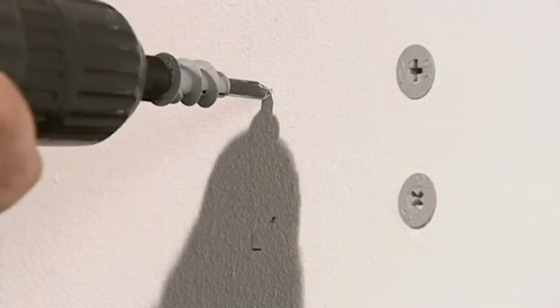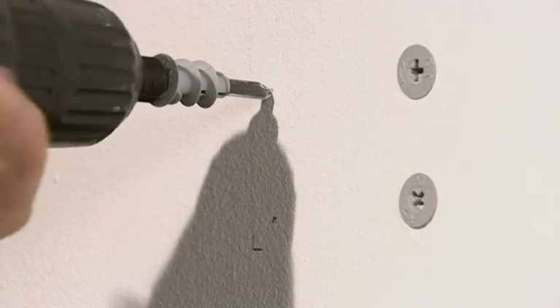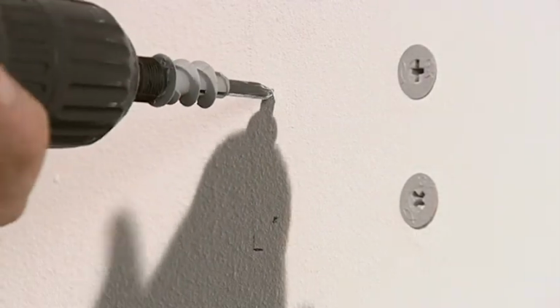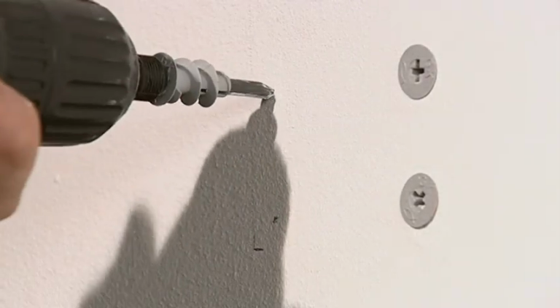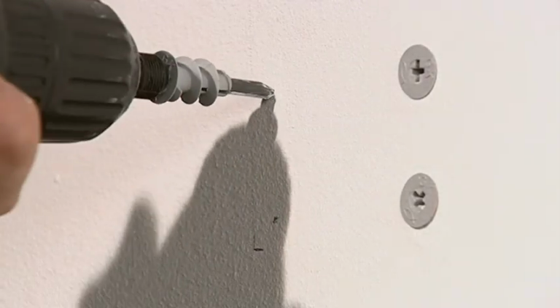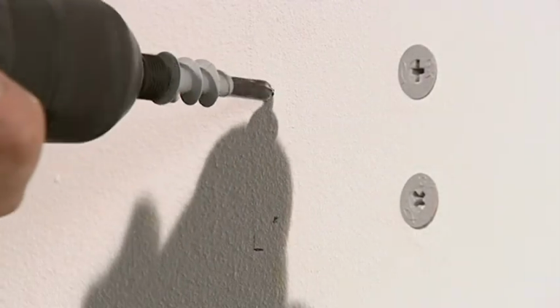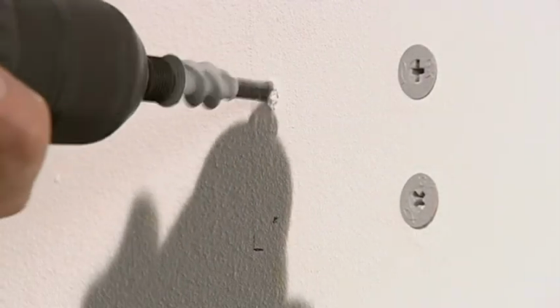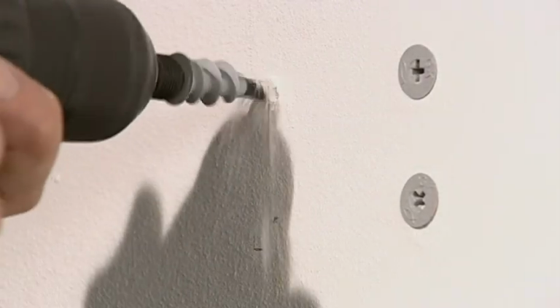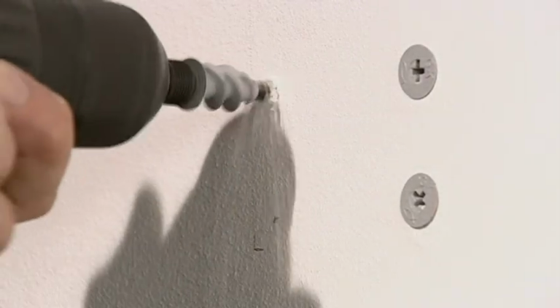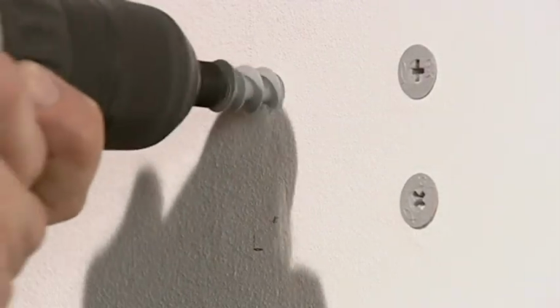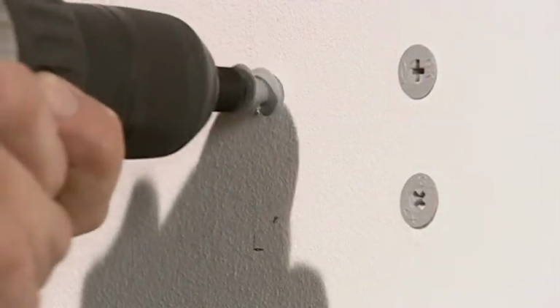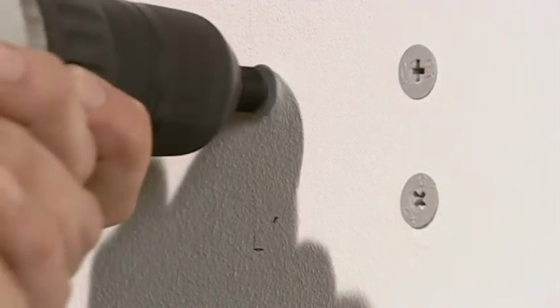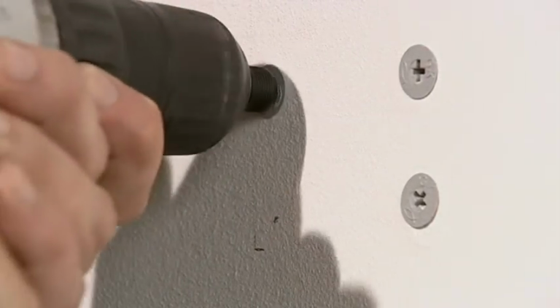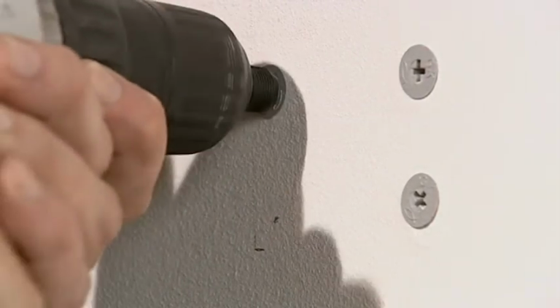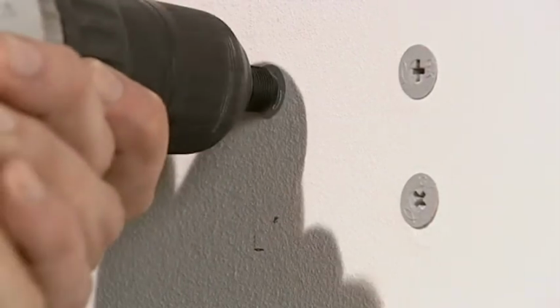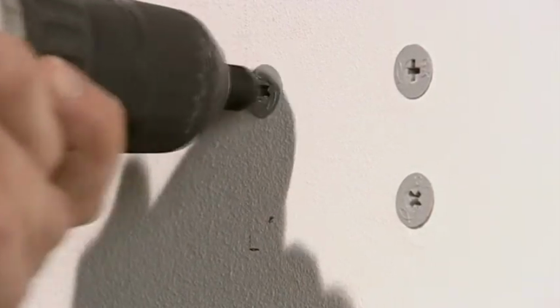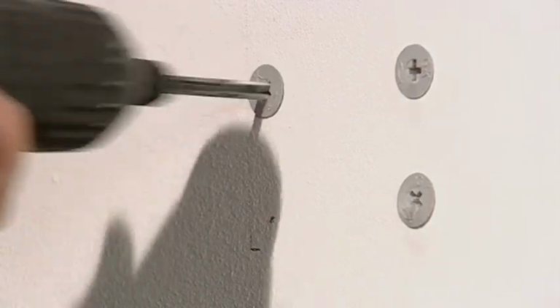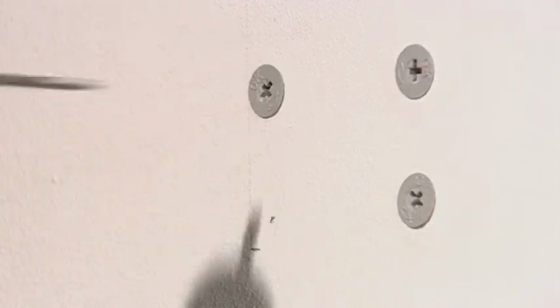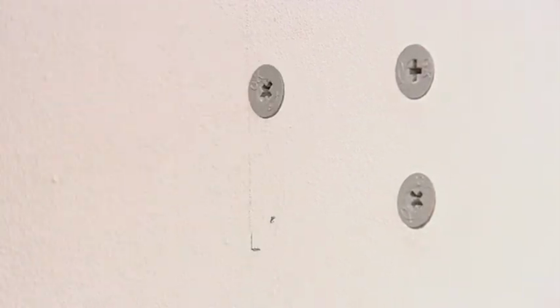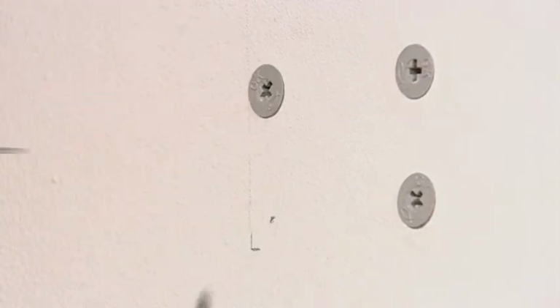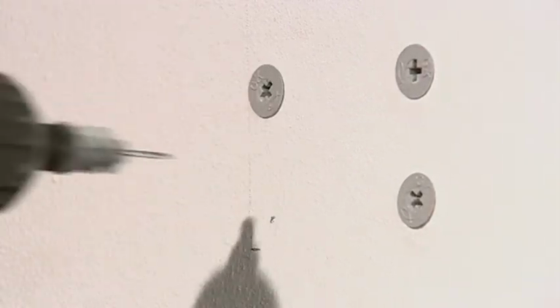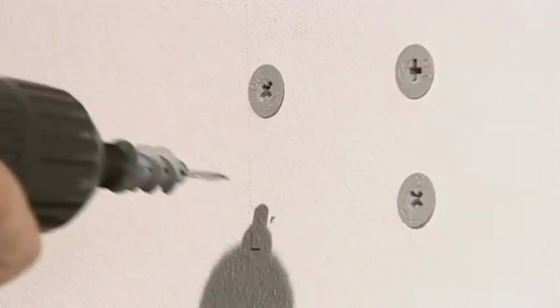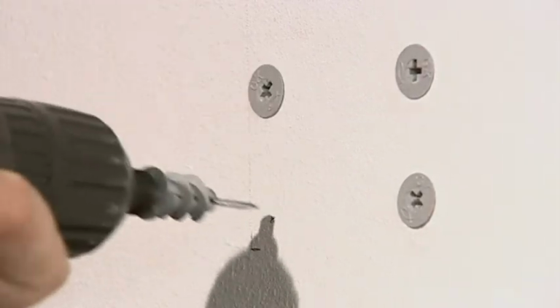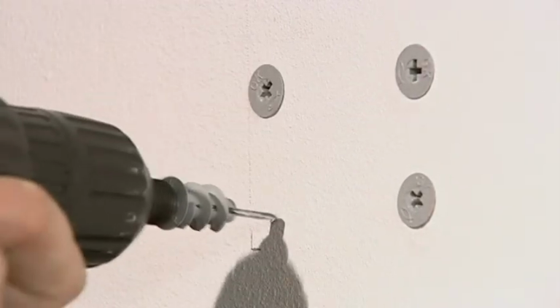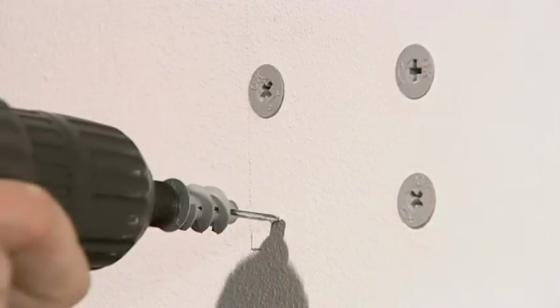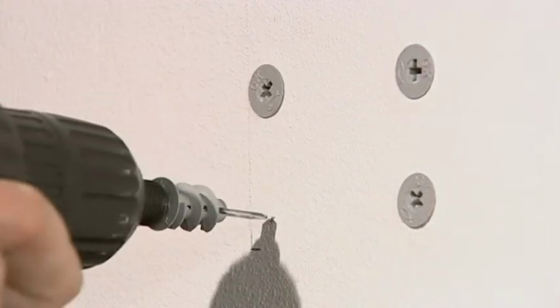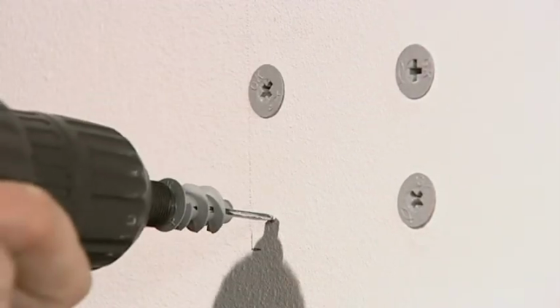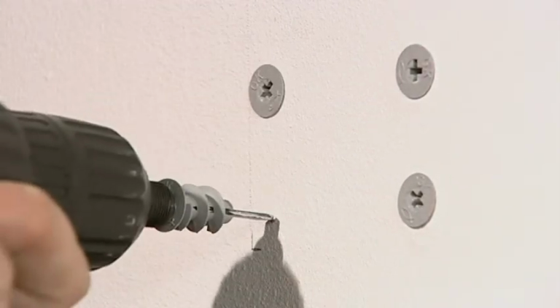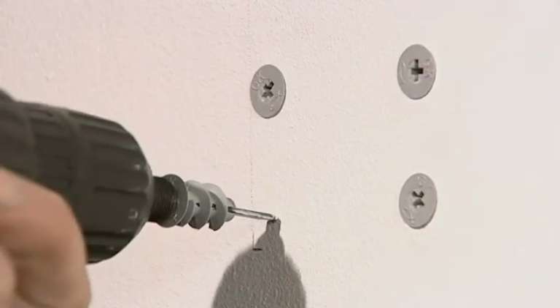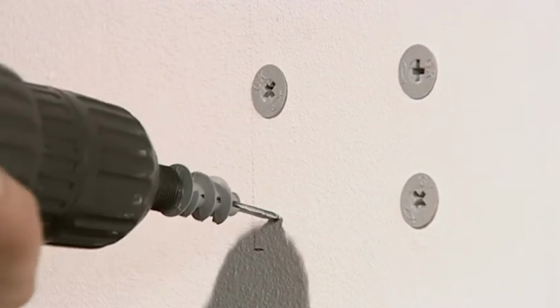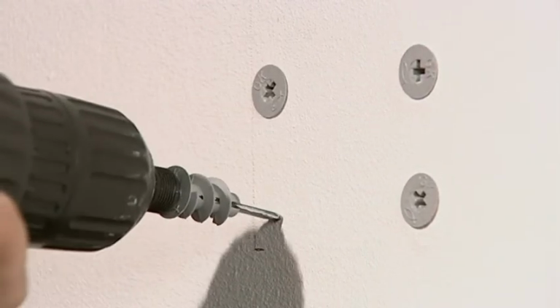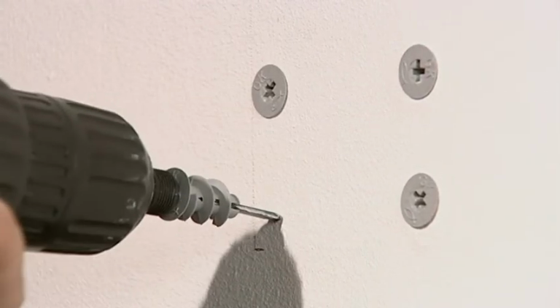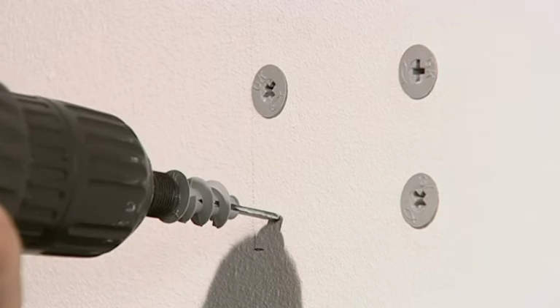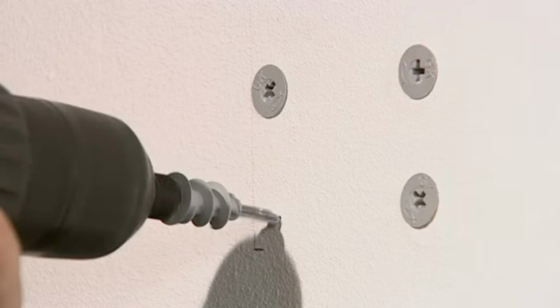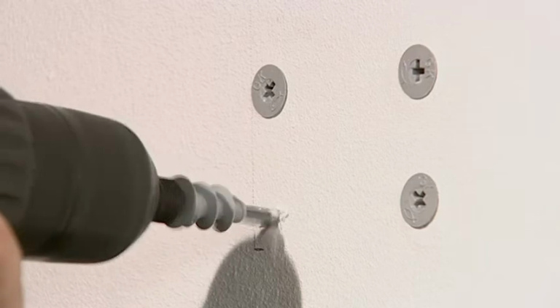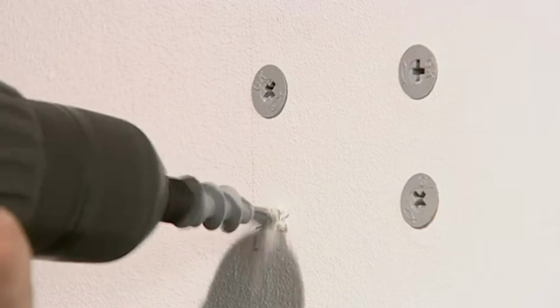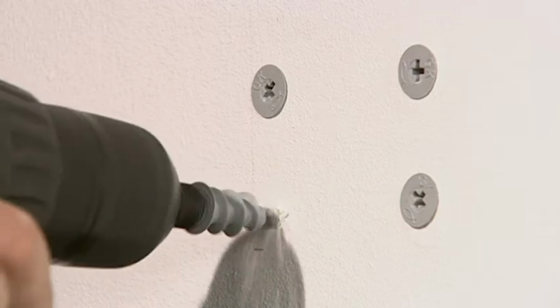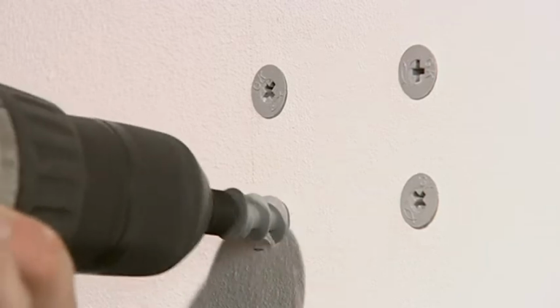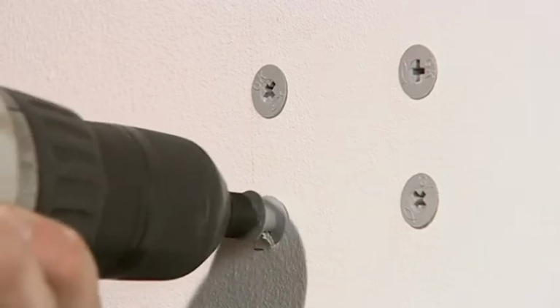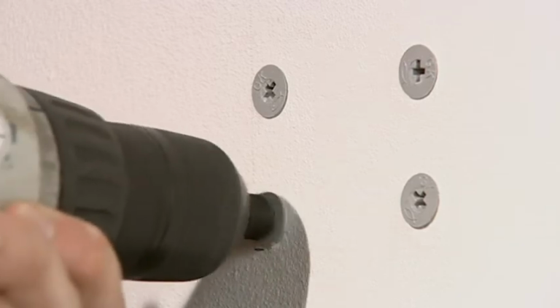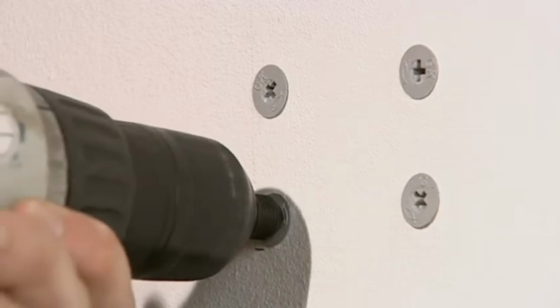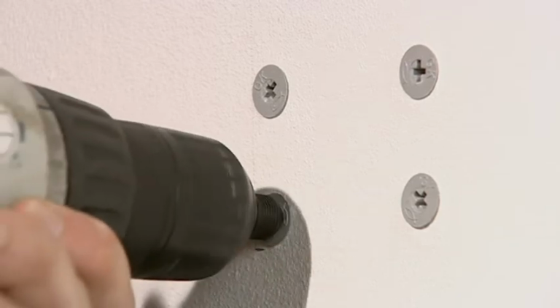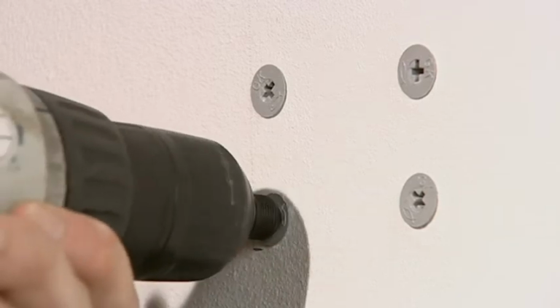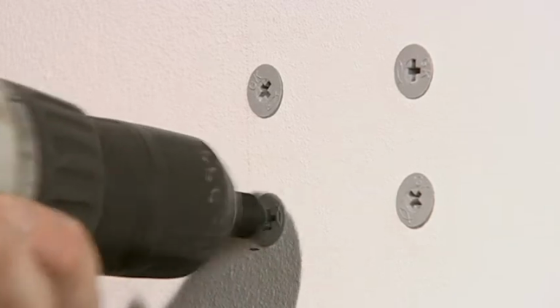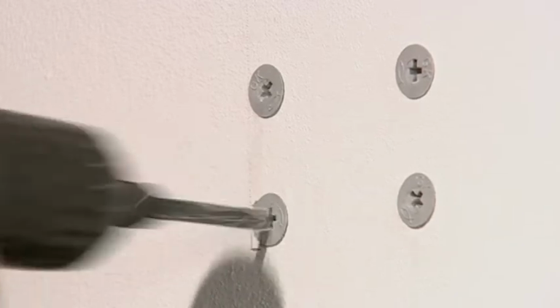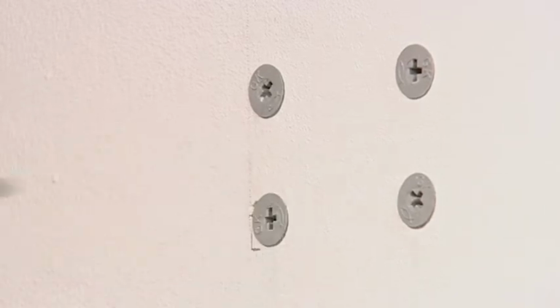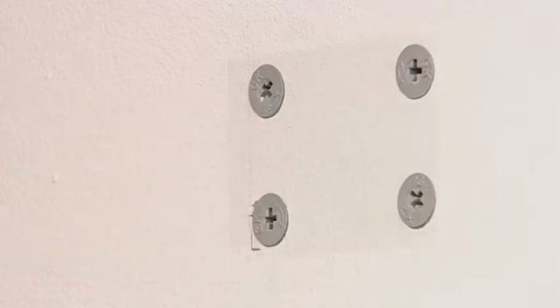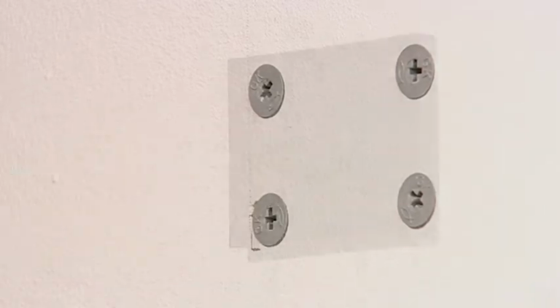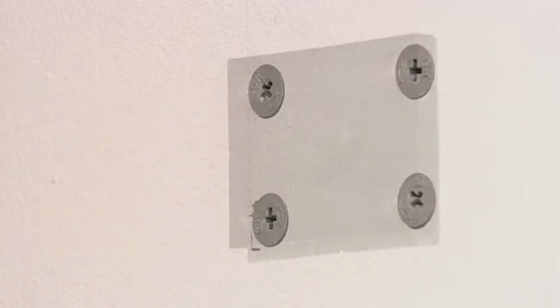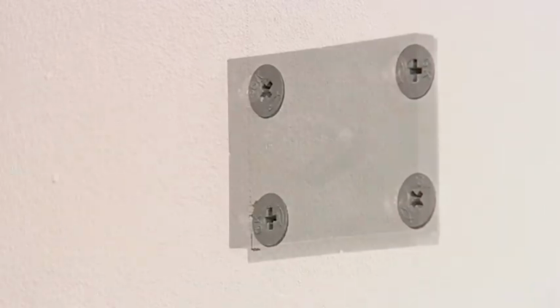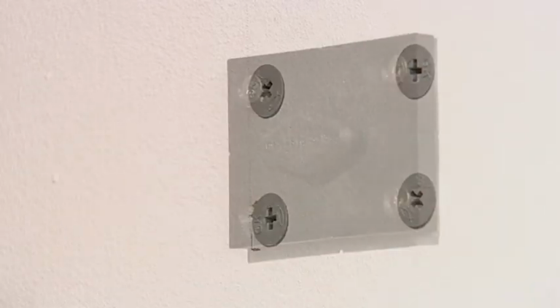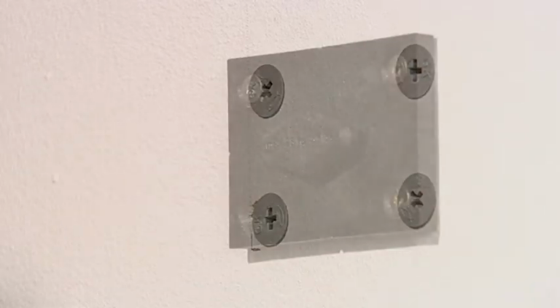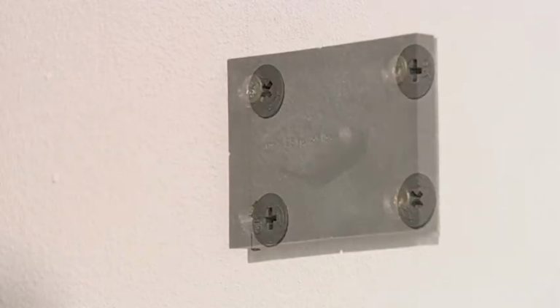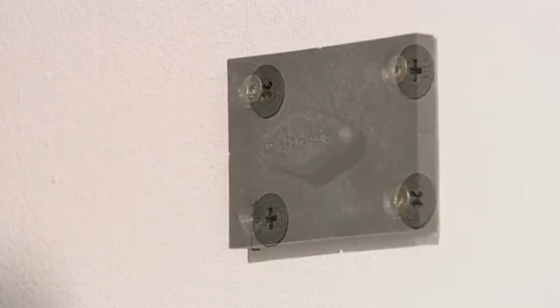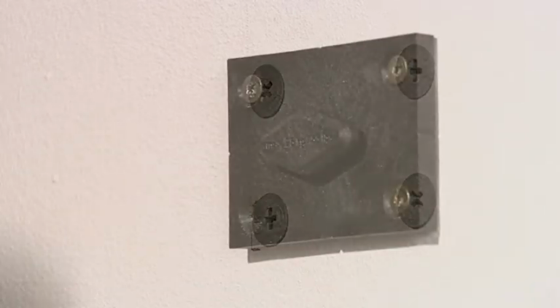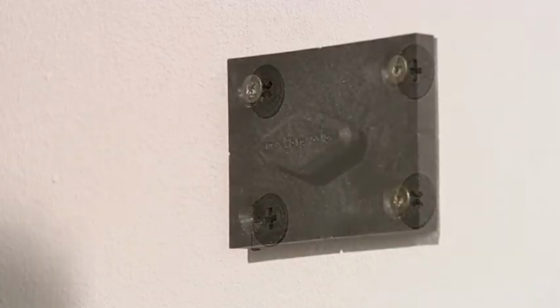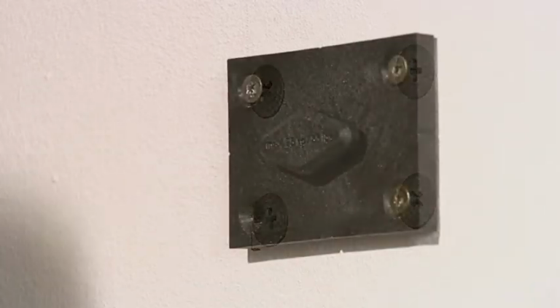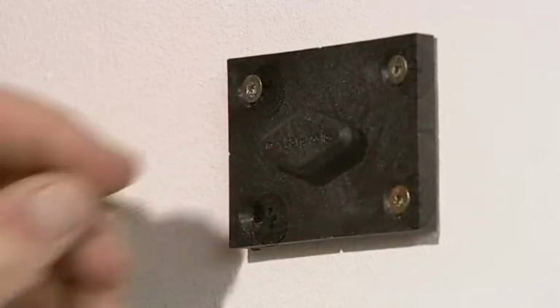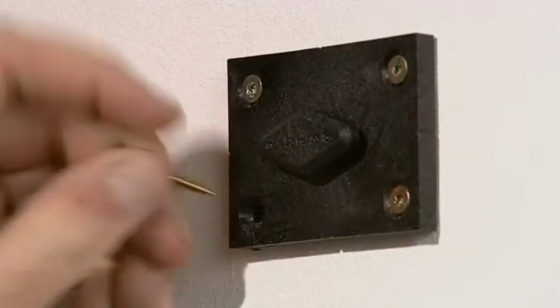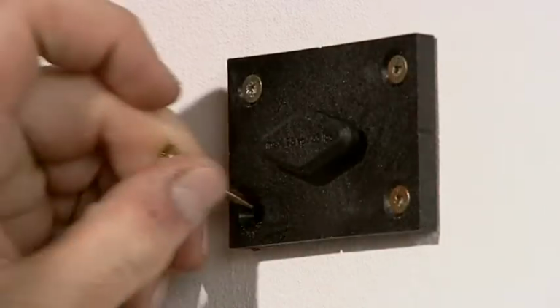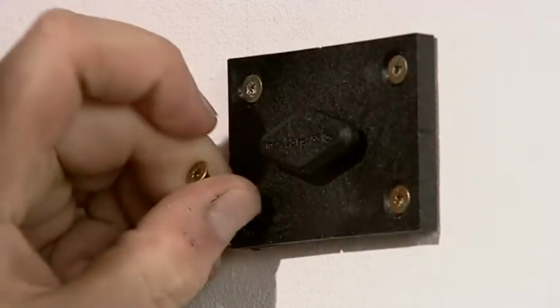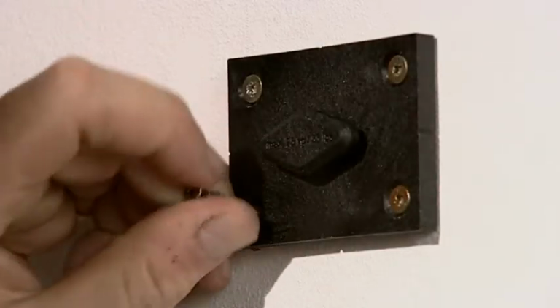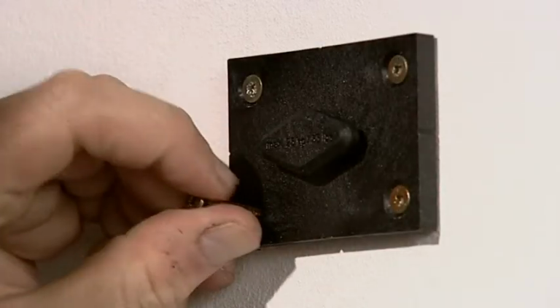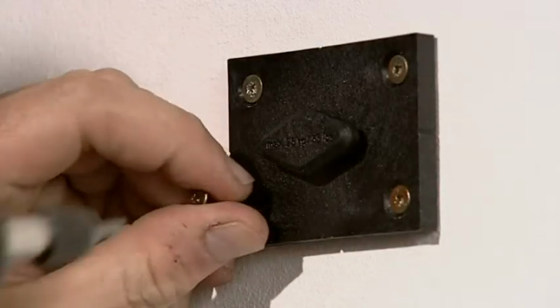Mounting Gekko fasteners is easy. Use wall plugs to fix to brickwork or plasterboard, or screw directly to woodwork.